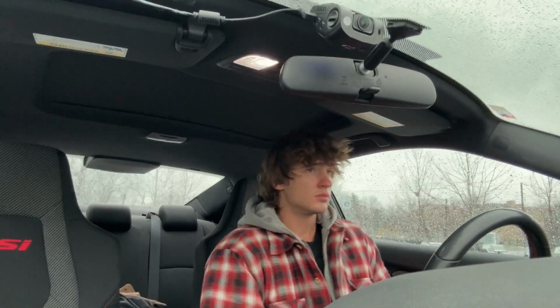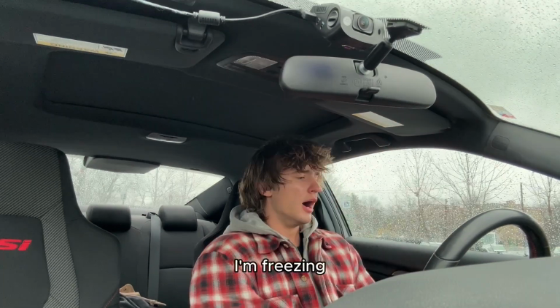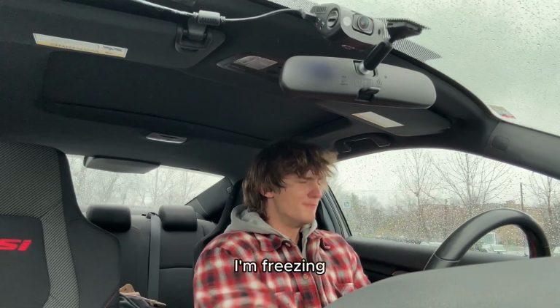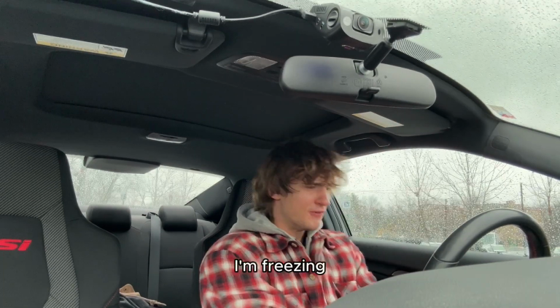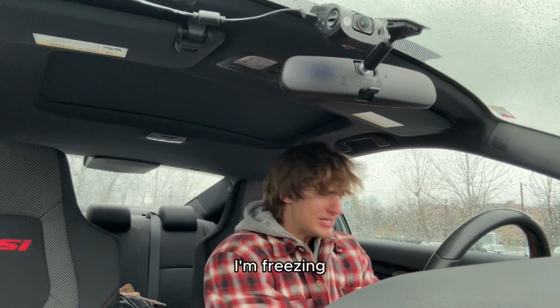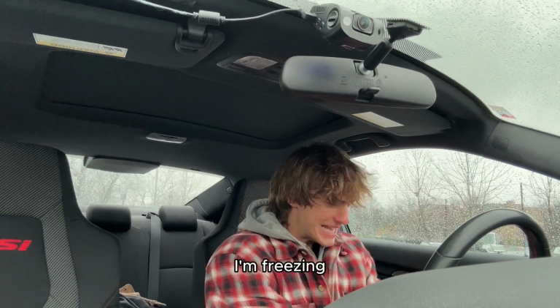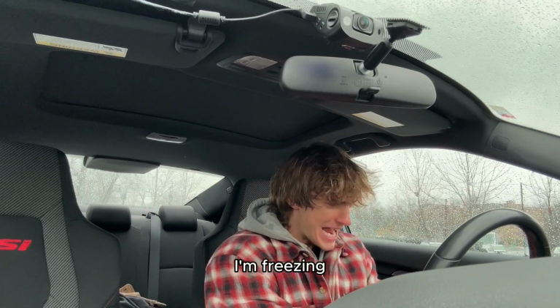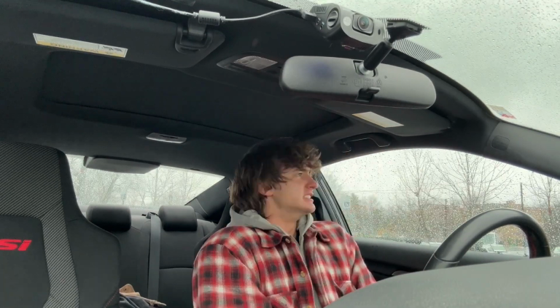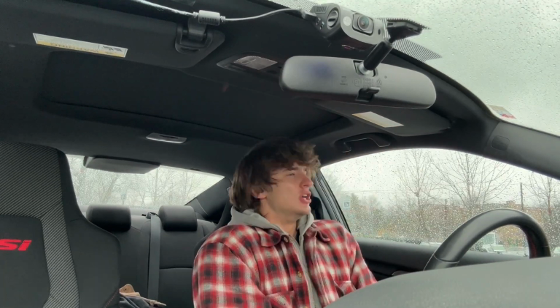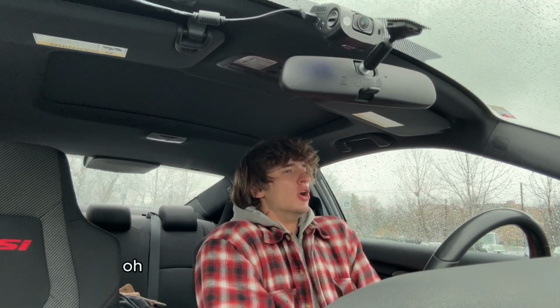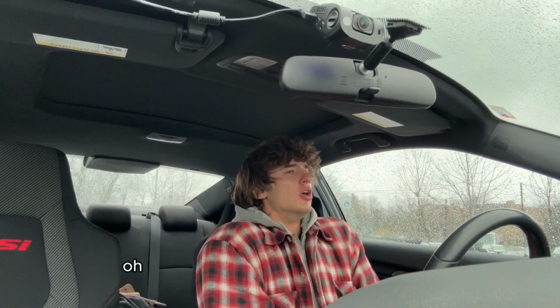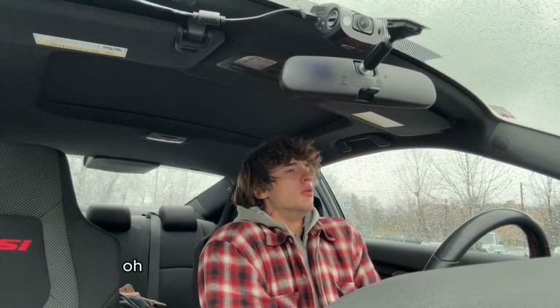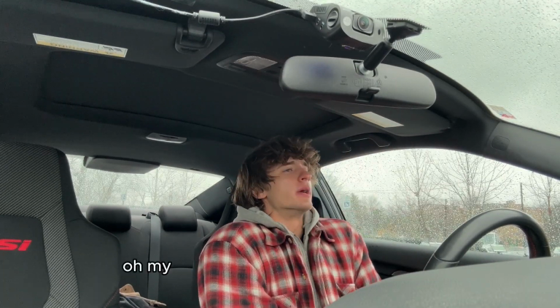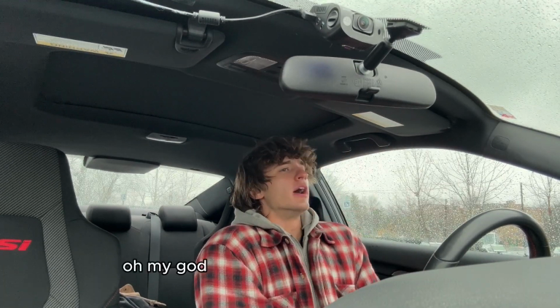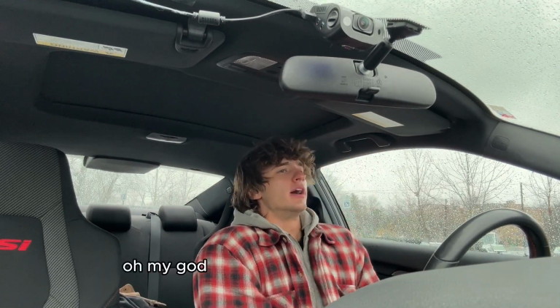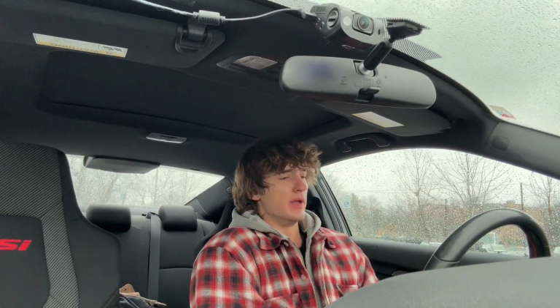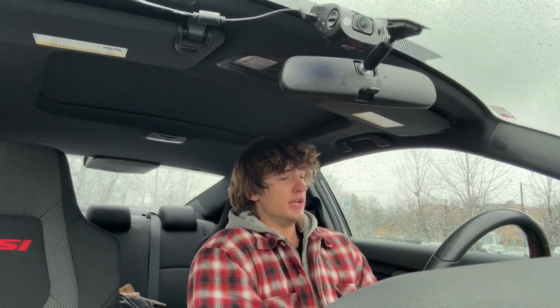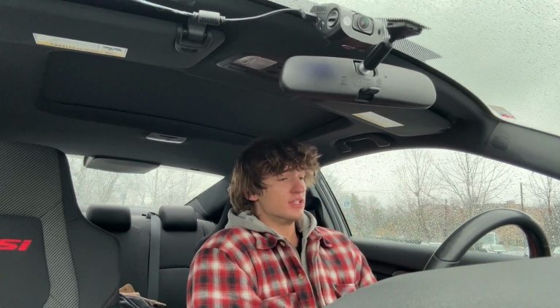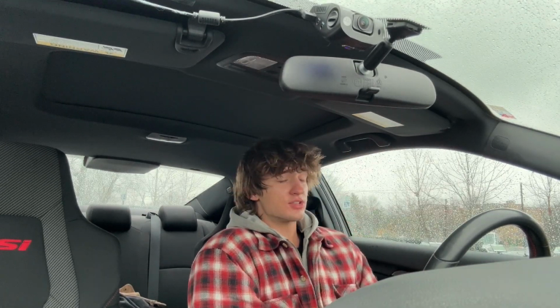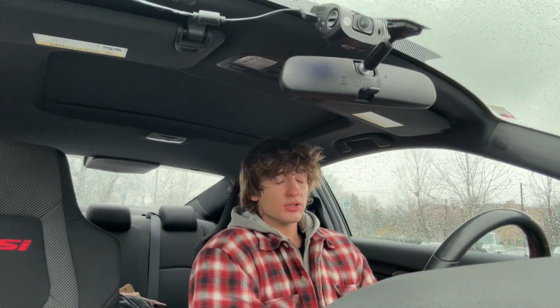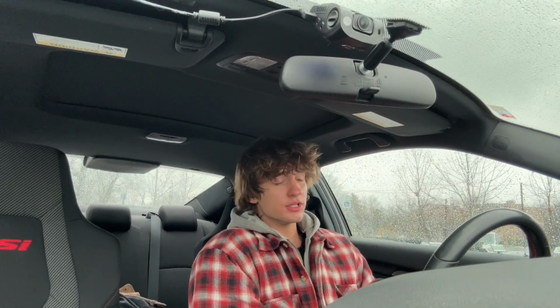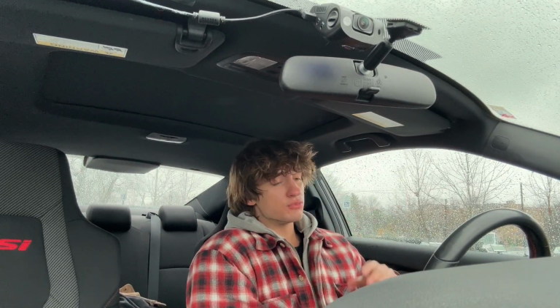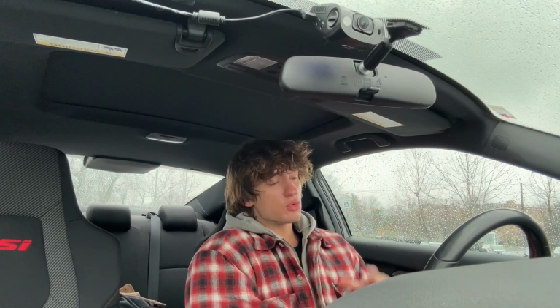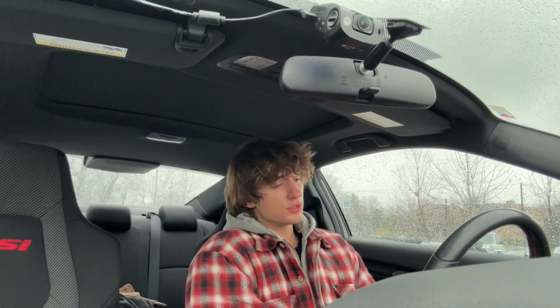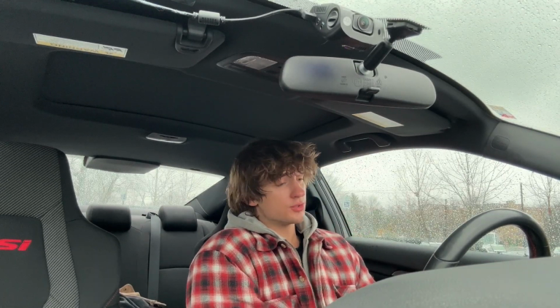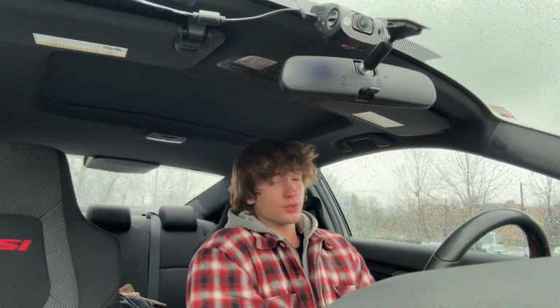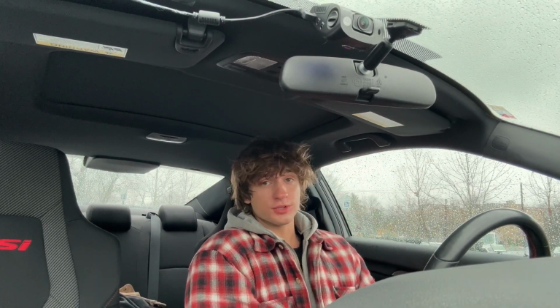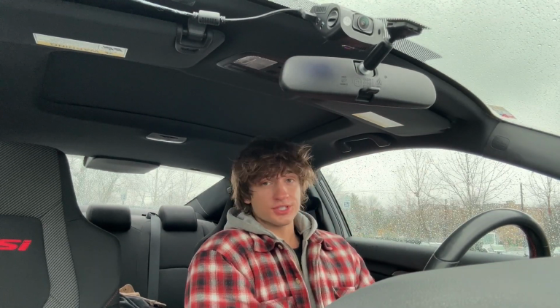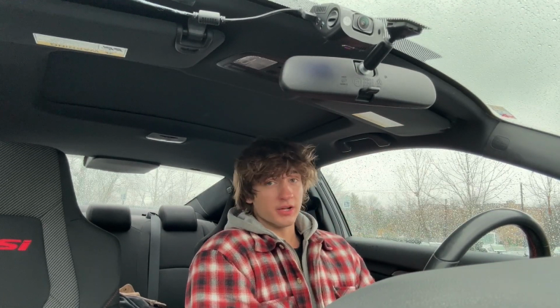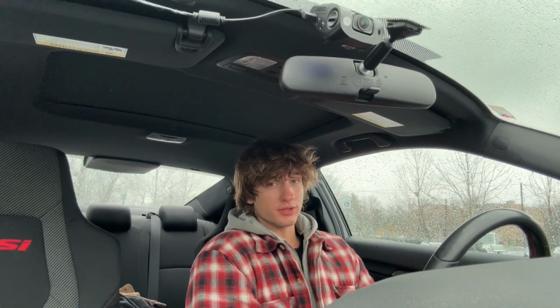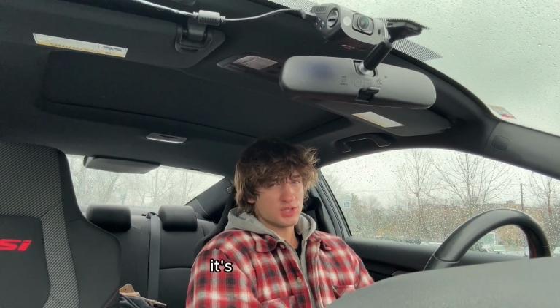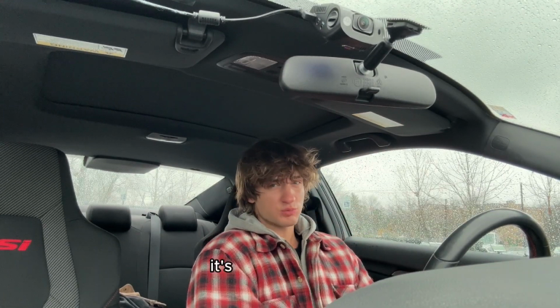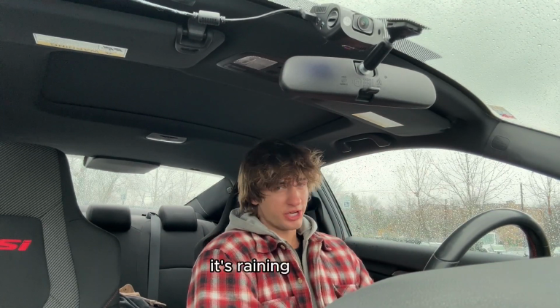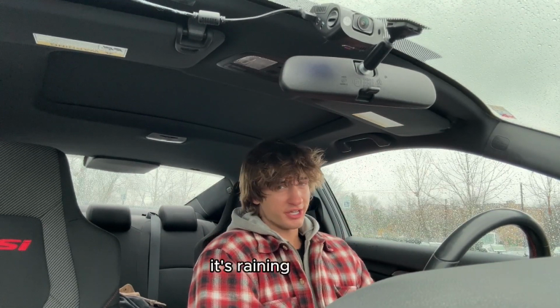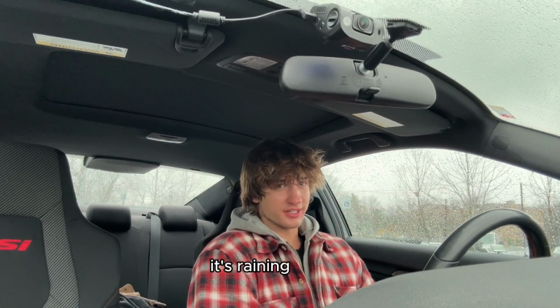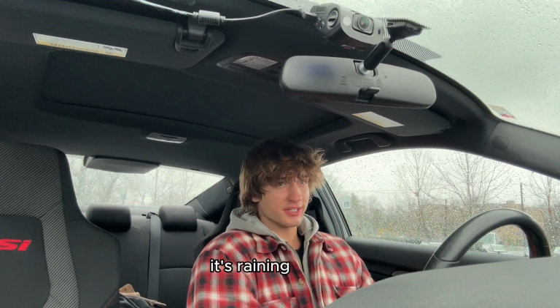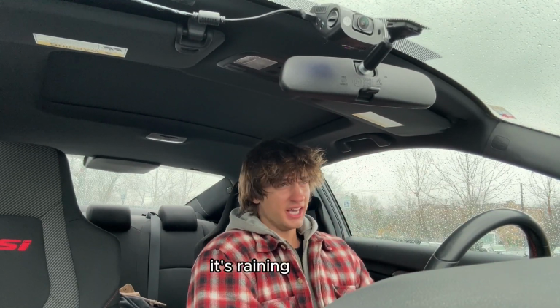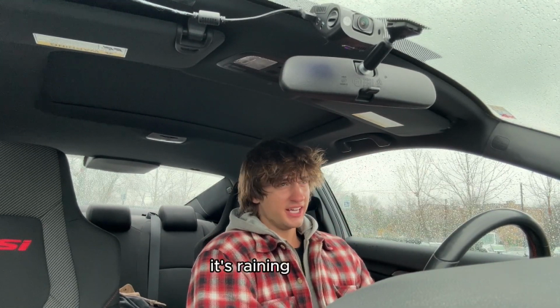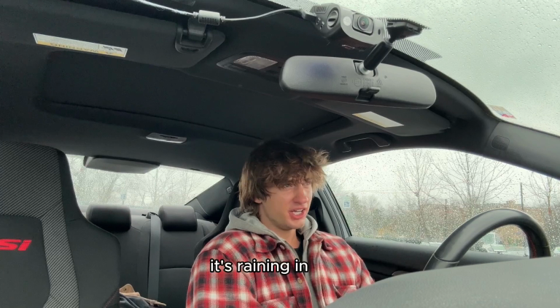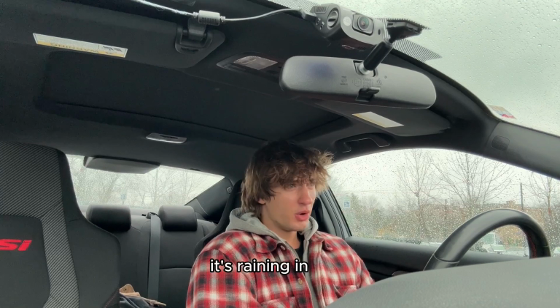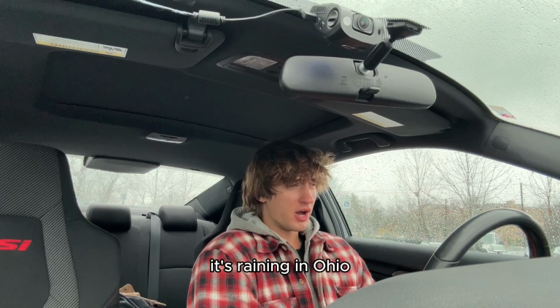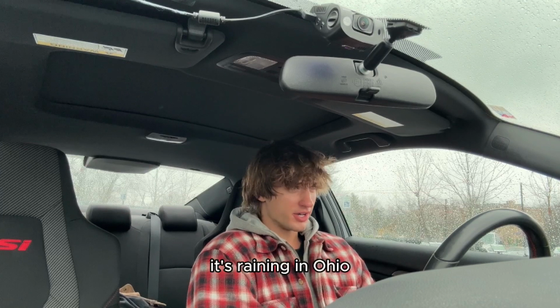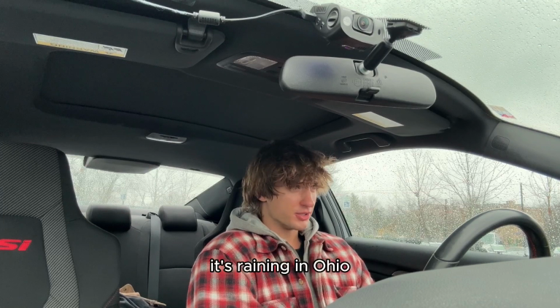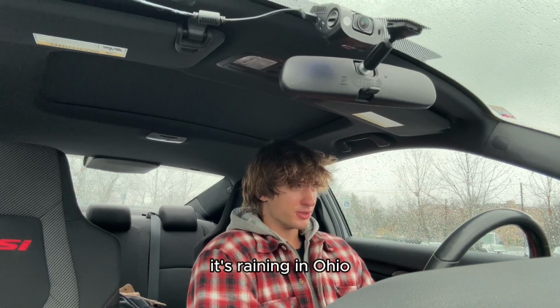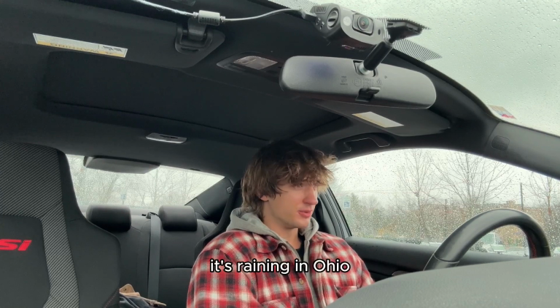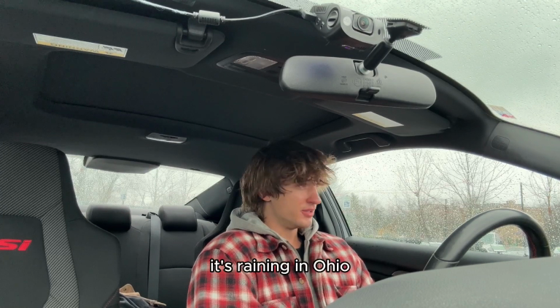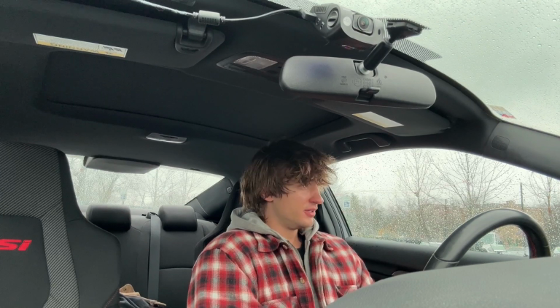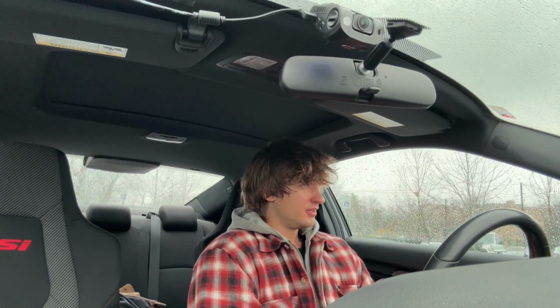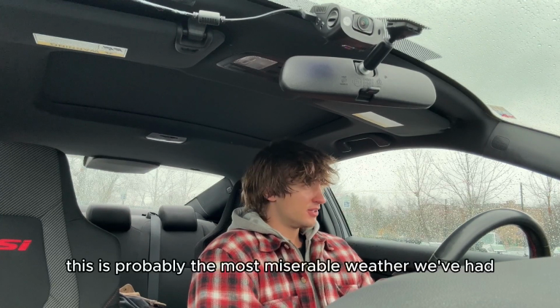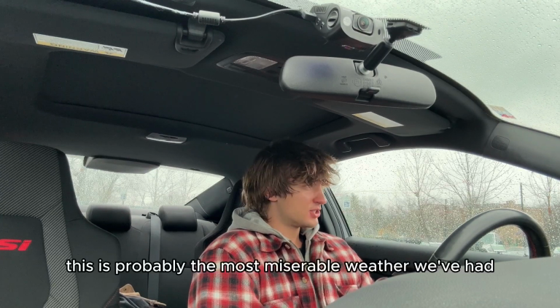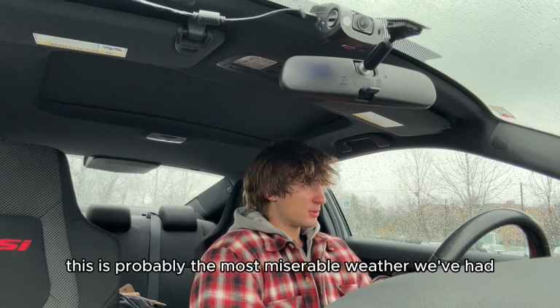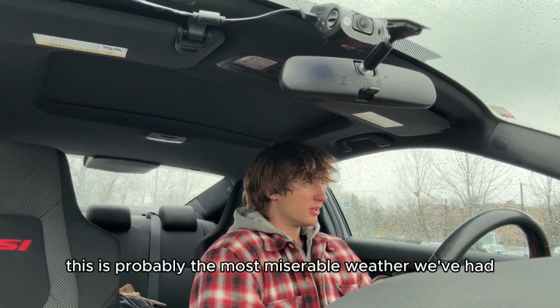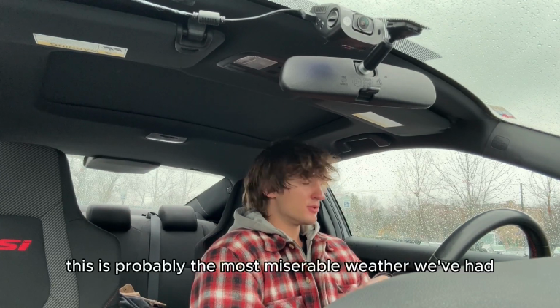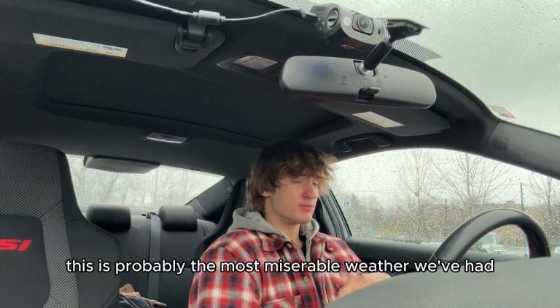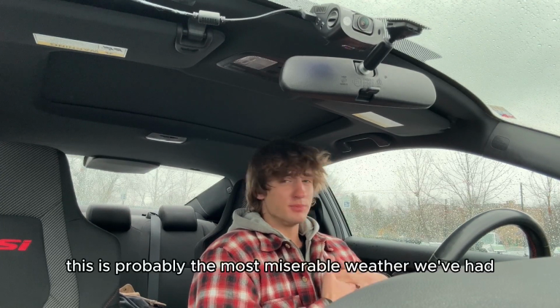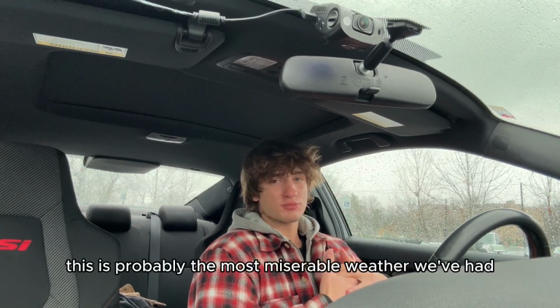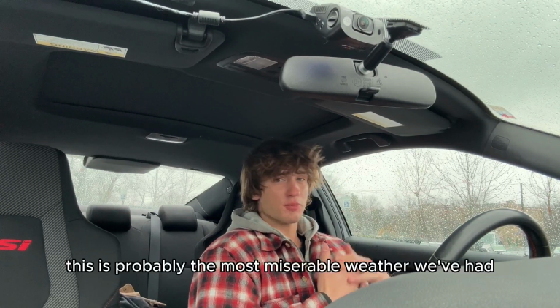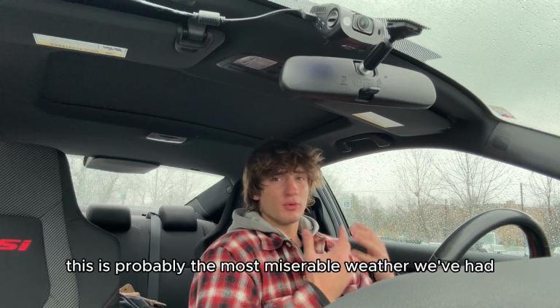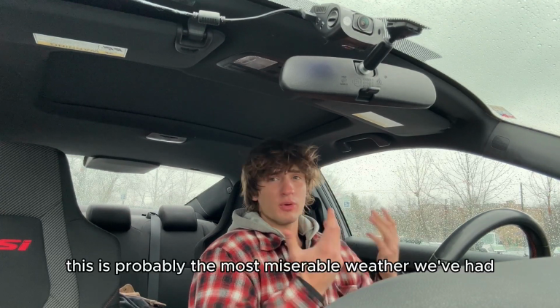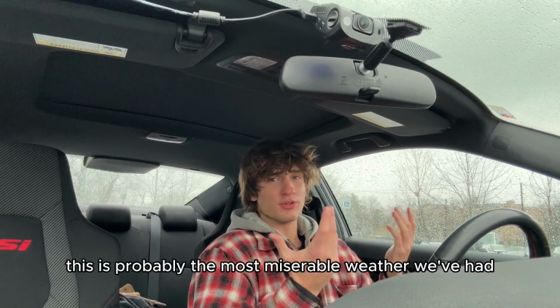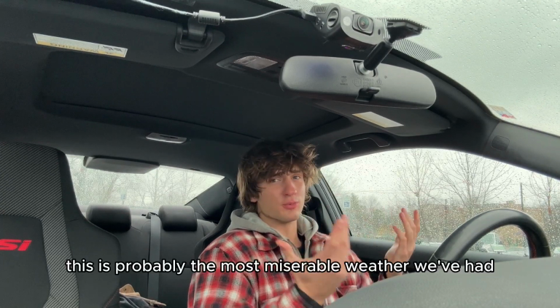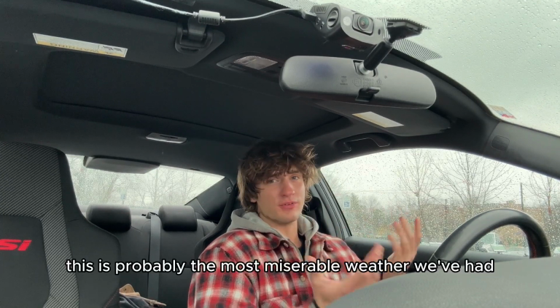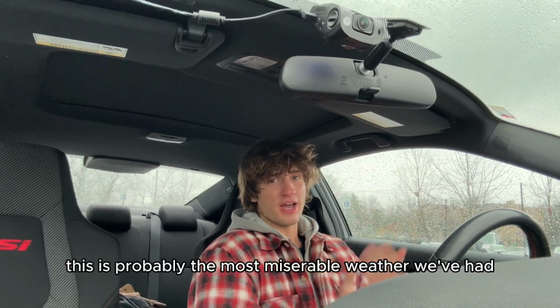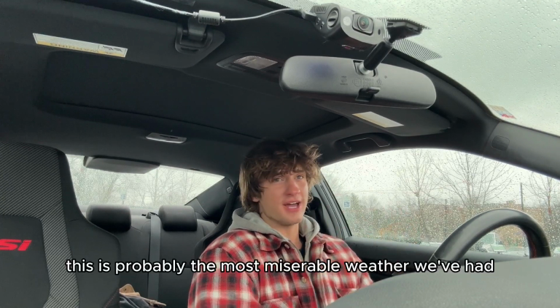I'm freezing. Oh my god. It is currently 42 degrees out. It's raining in Ohio. This is probably the most miserable weather we've had.